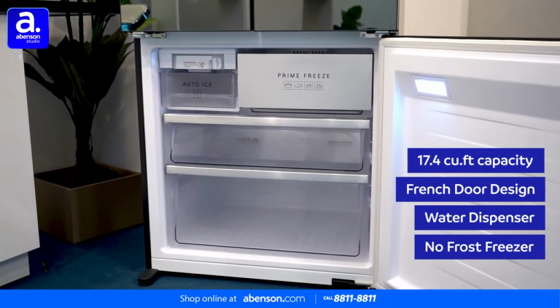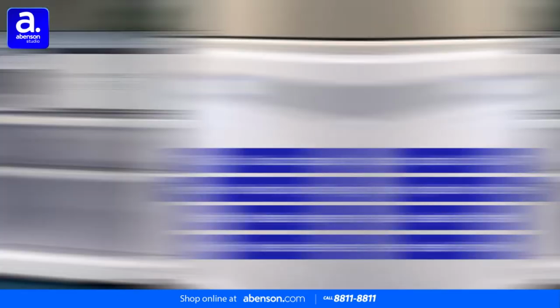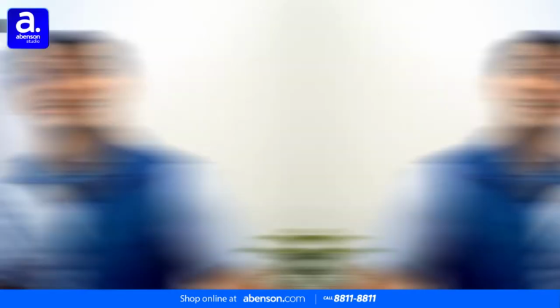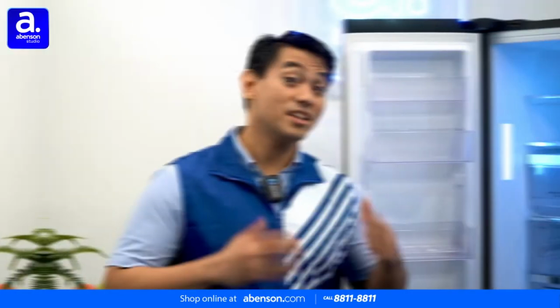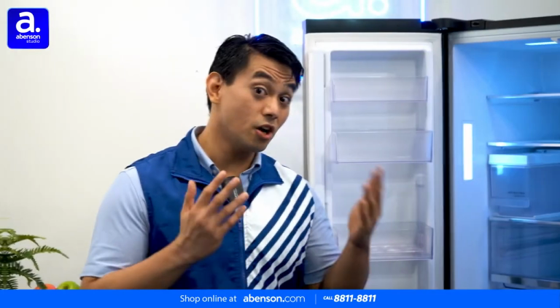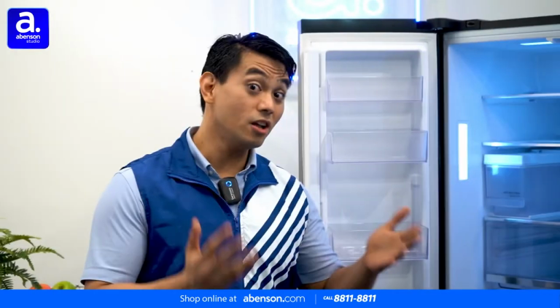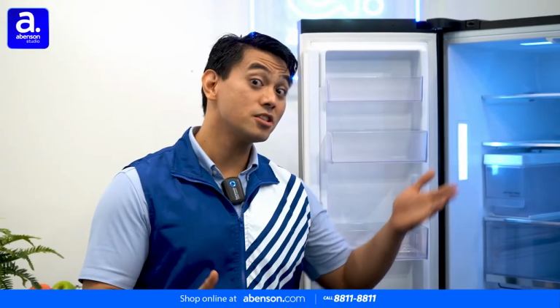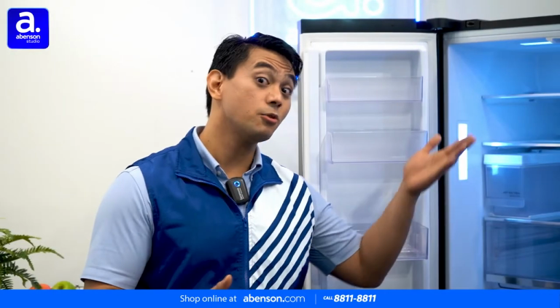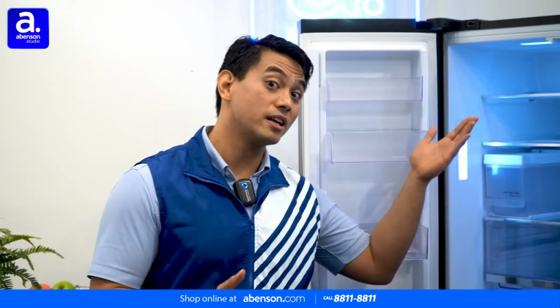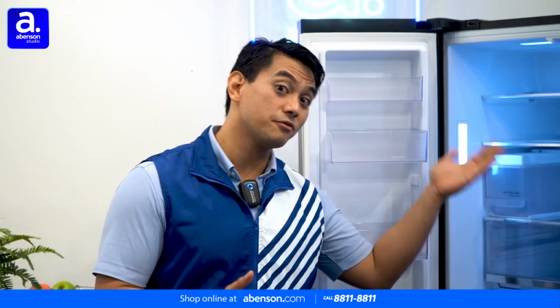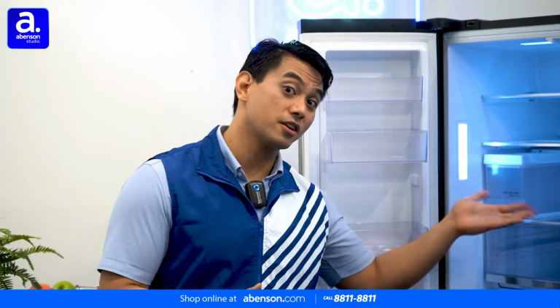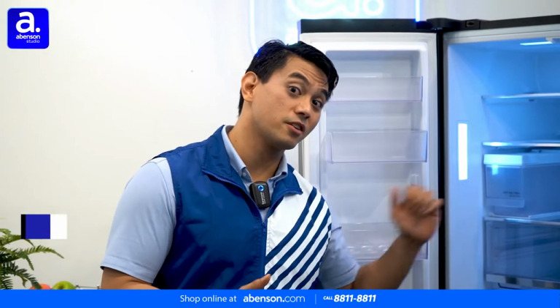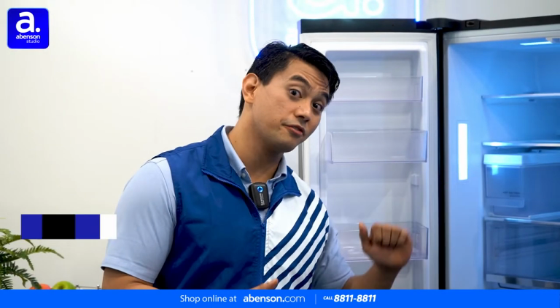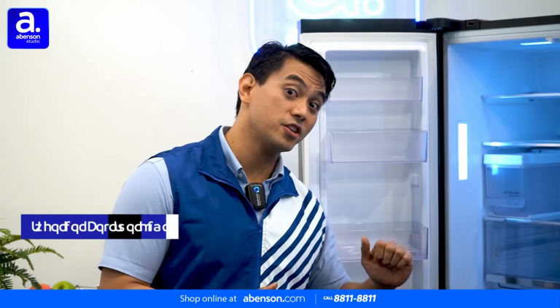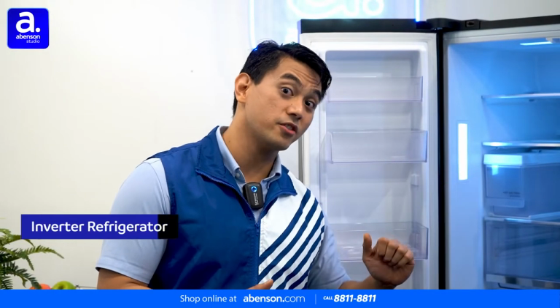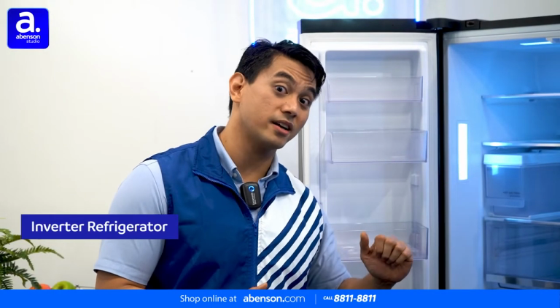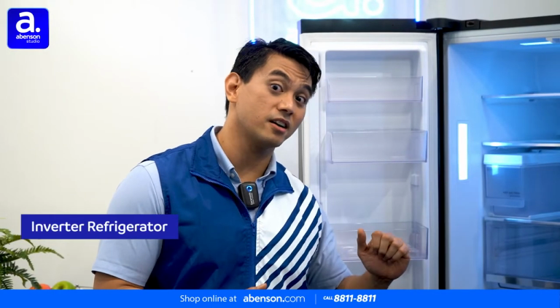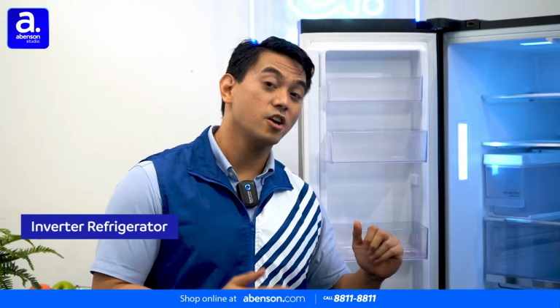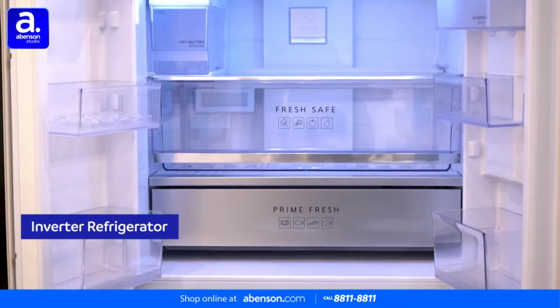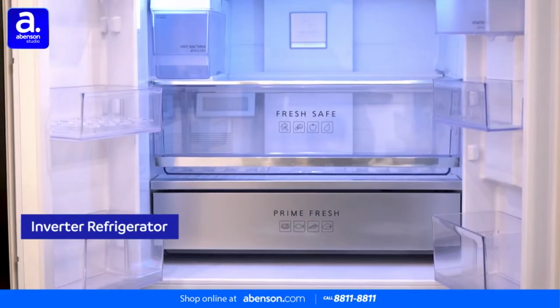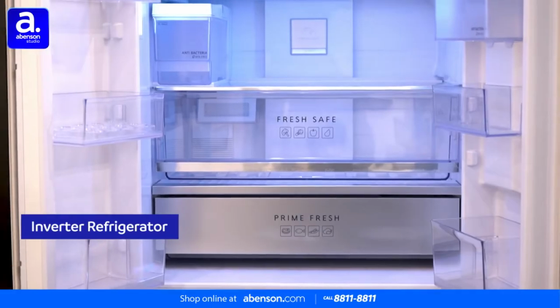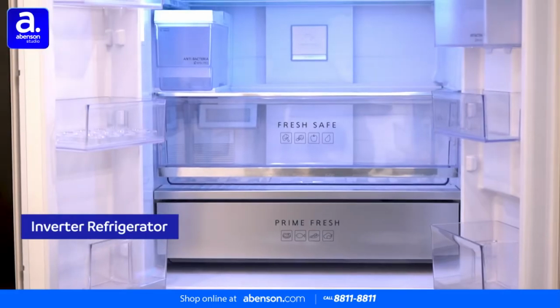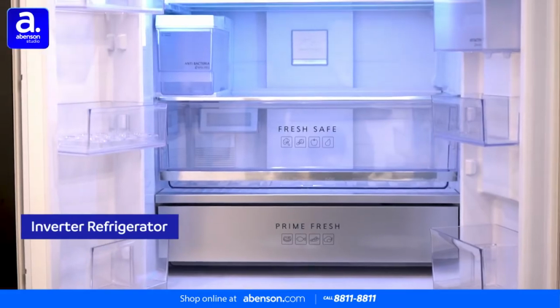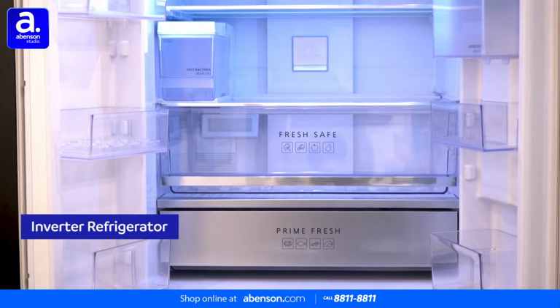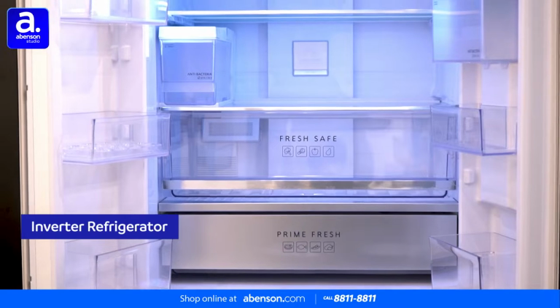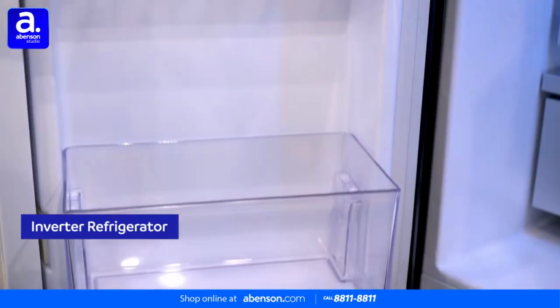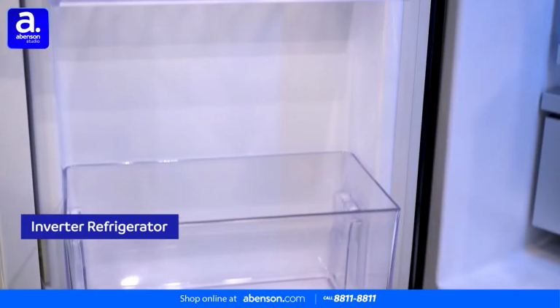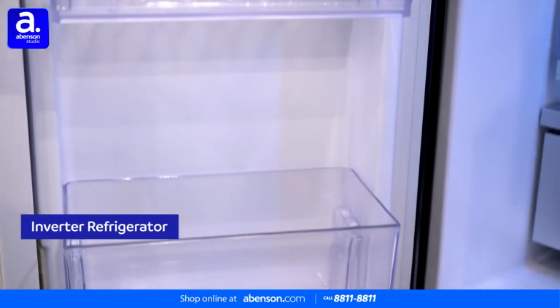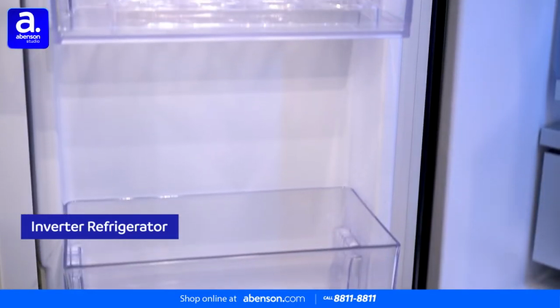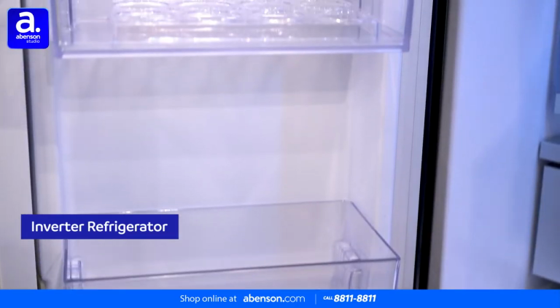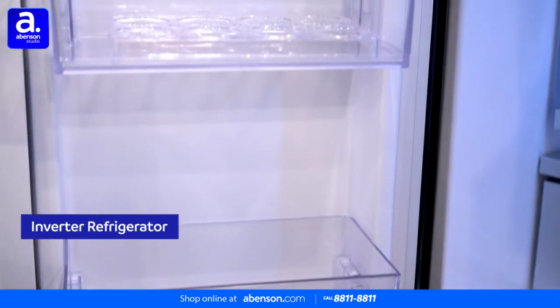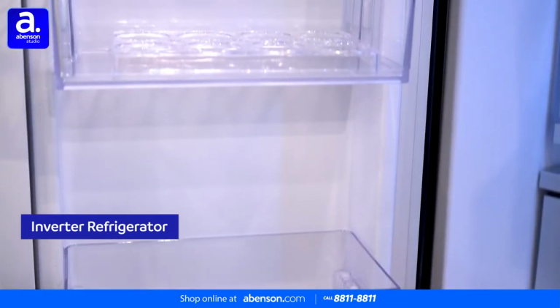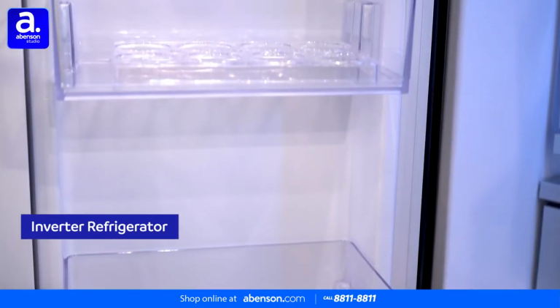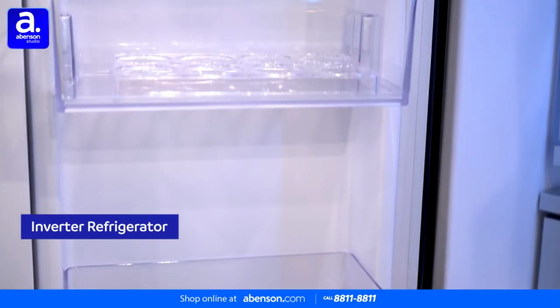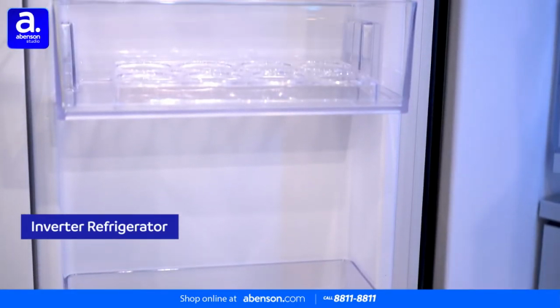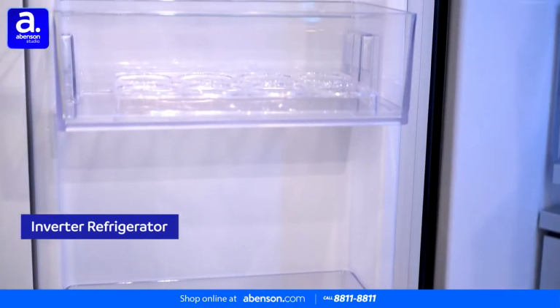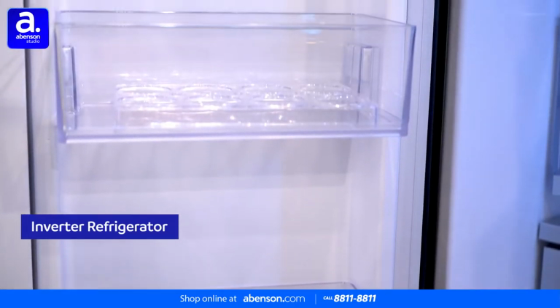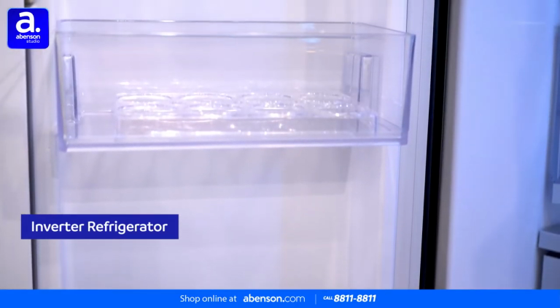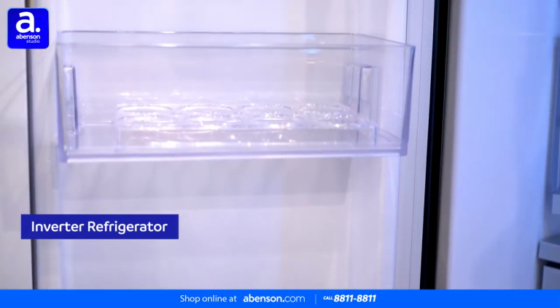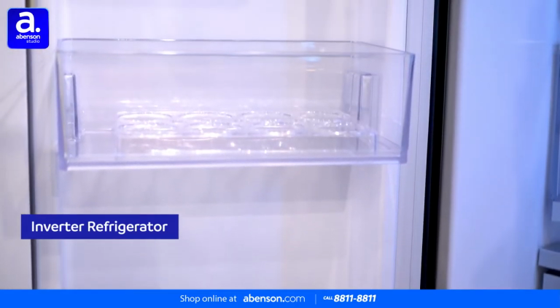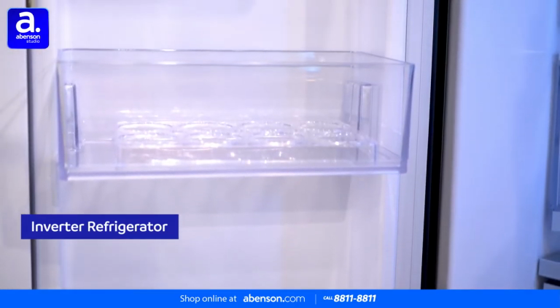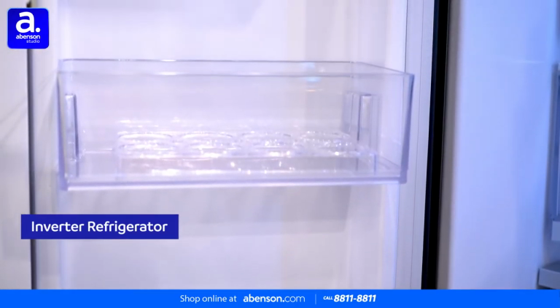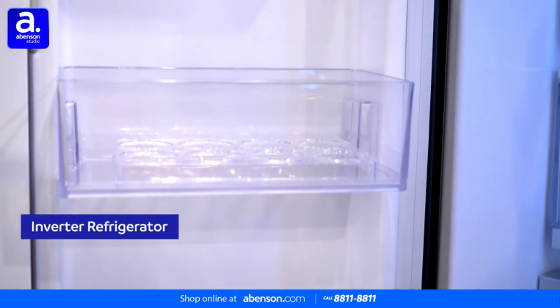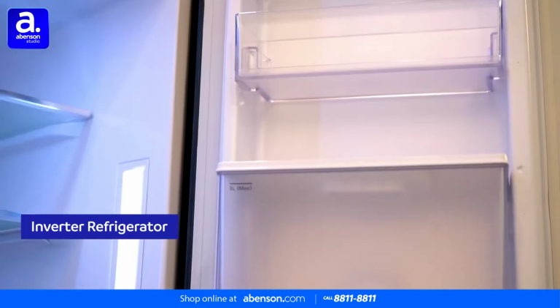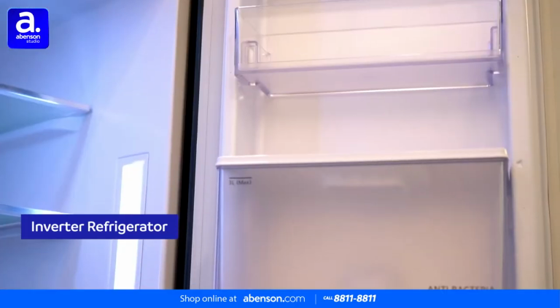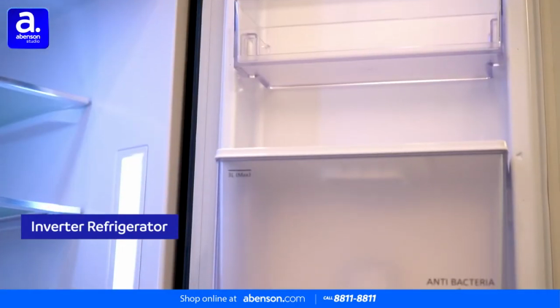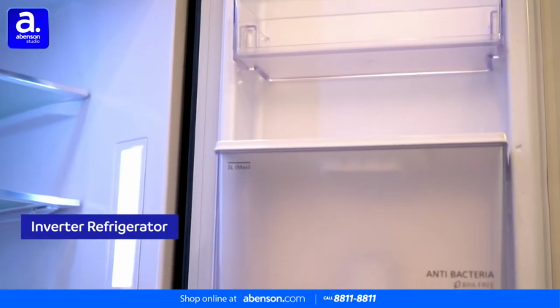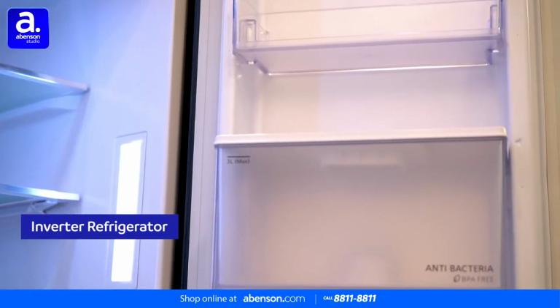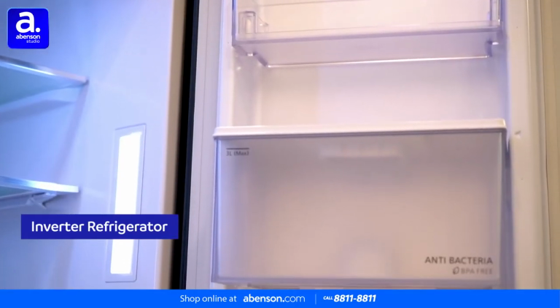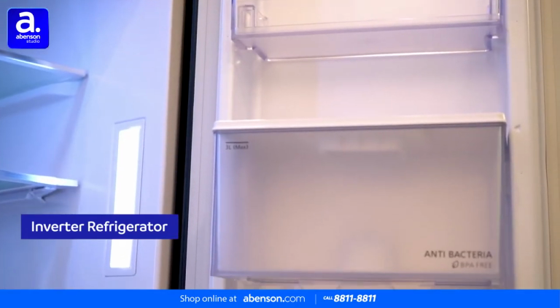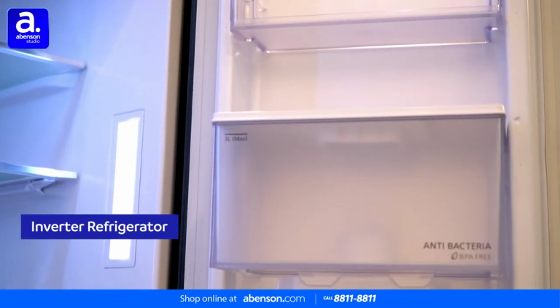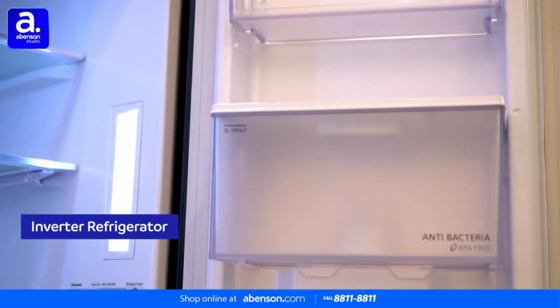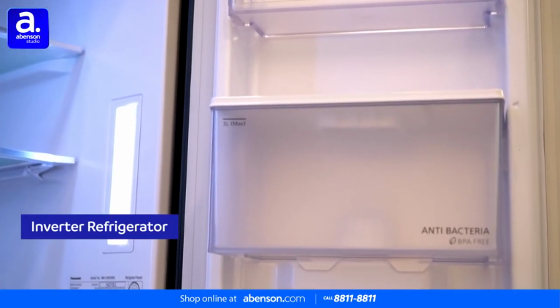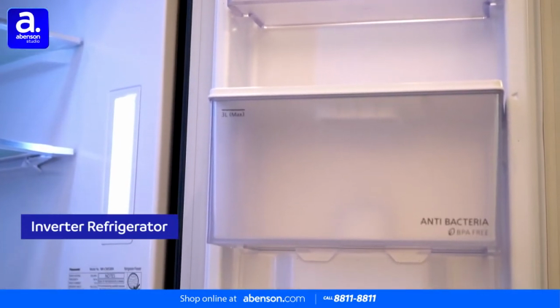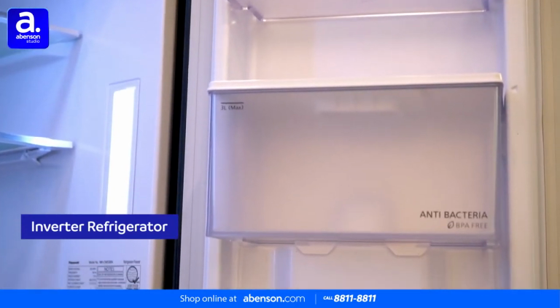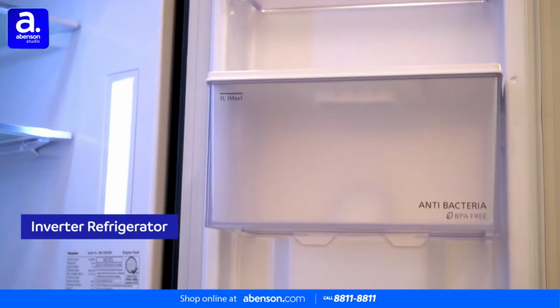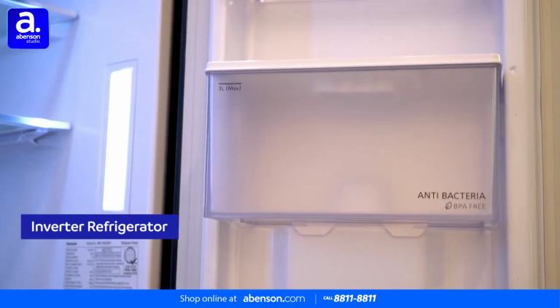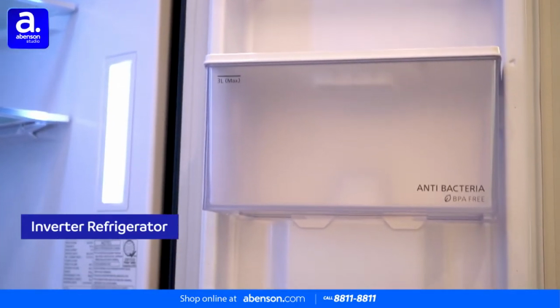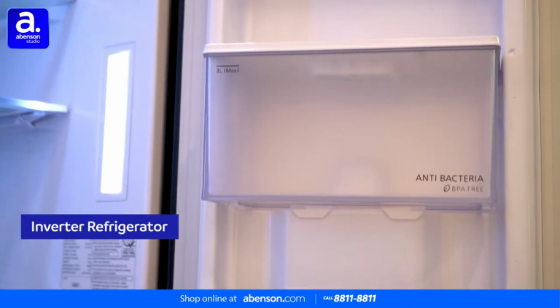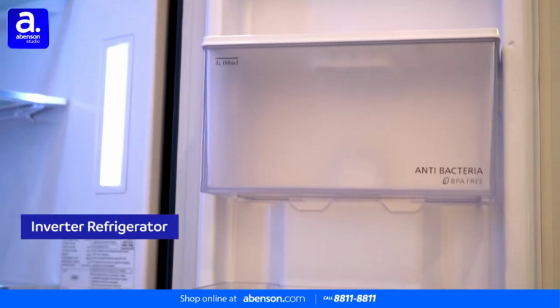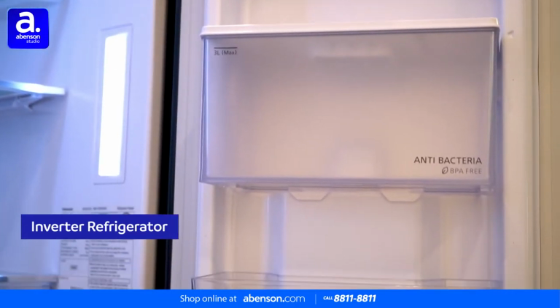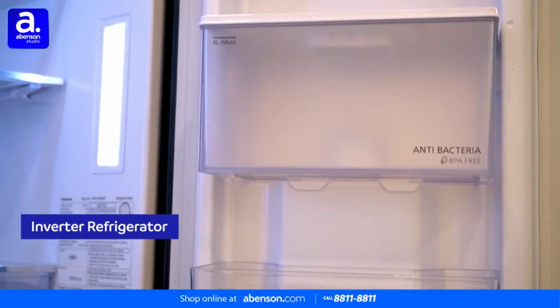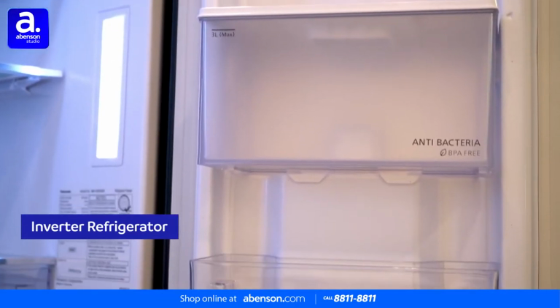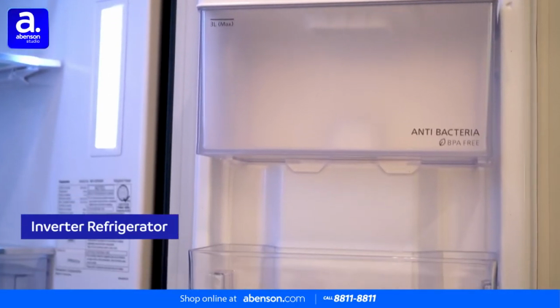It is also an inverter refrigerator, which makes it more efficient at energy usage, resulting in a lot of savings in your electricity bill in the long run.